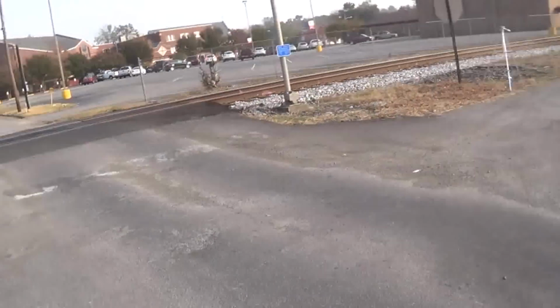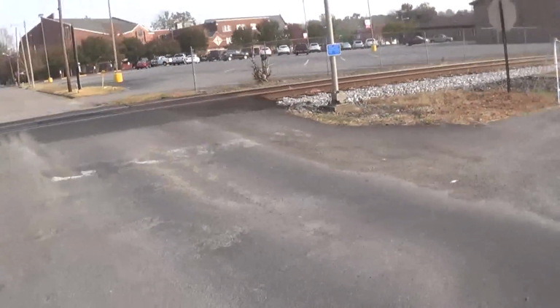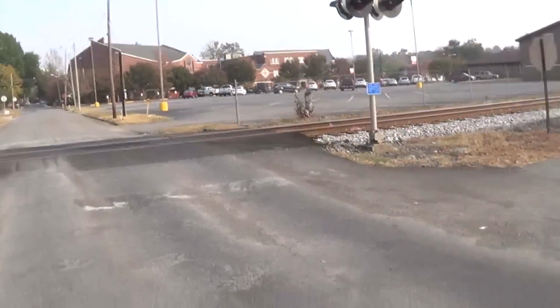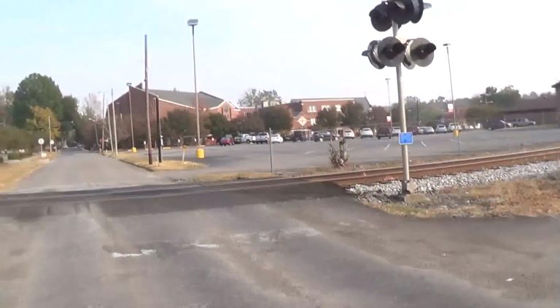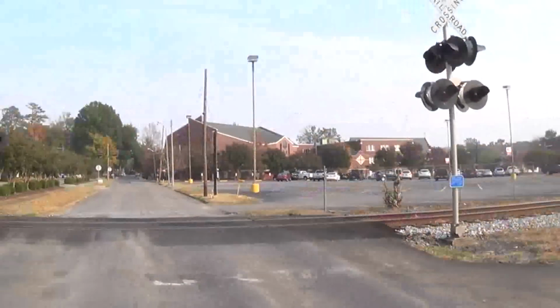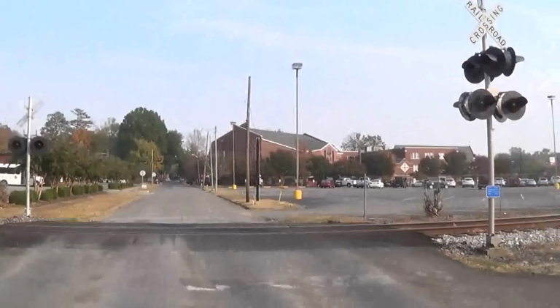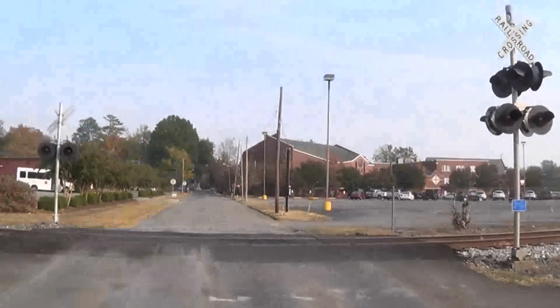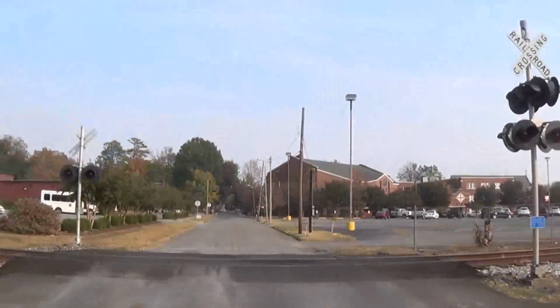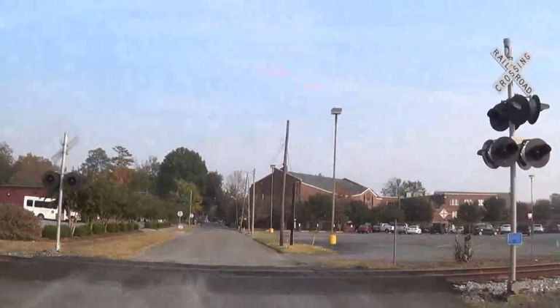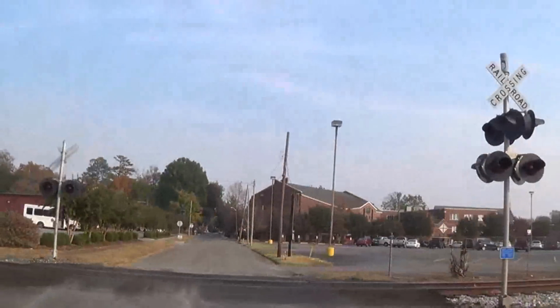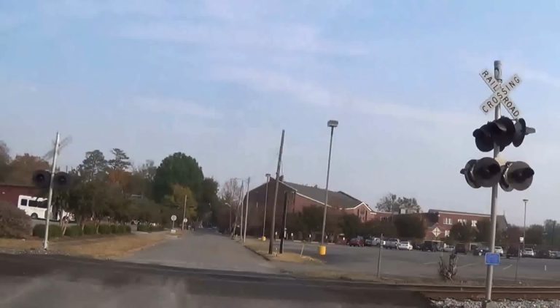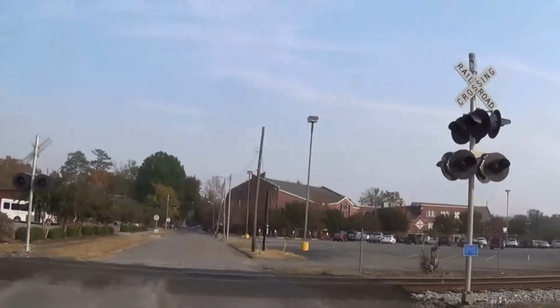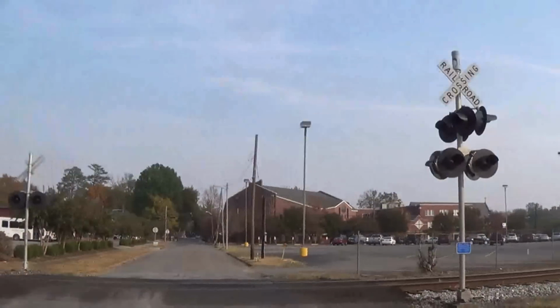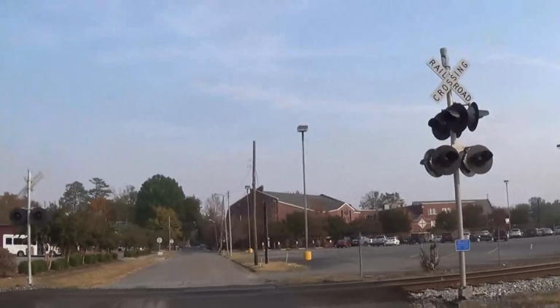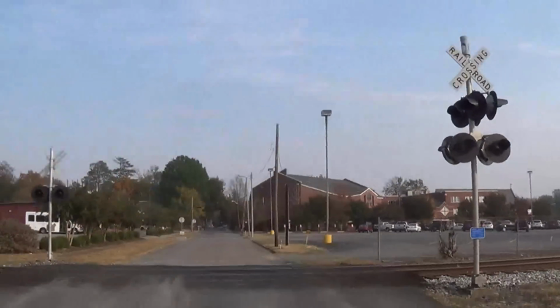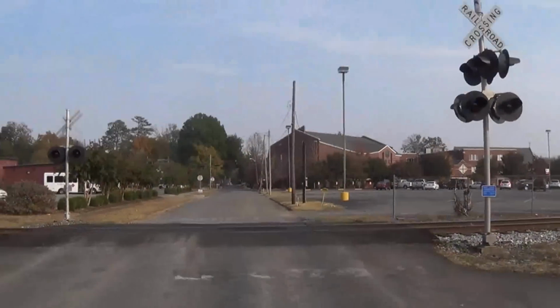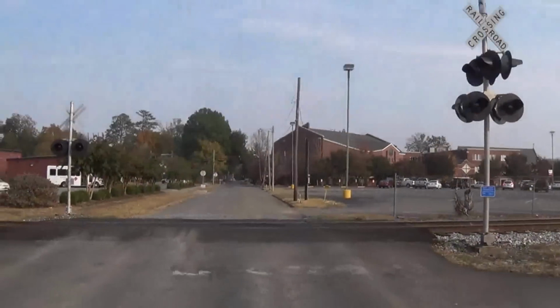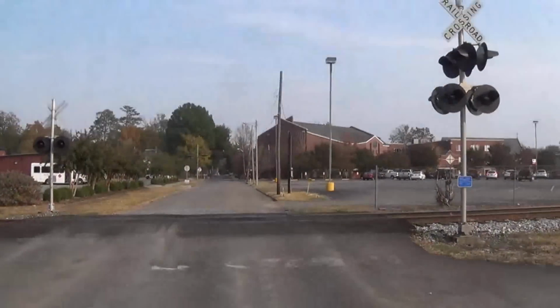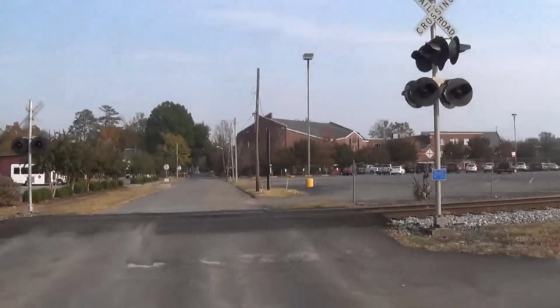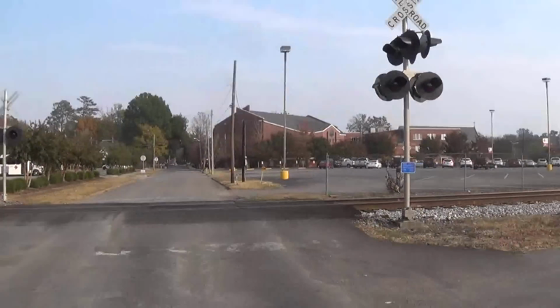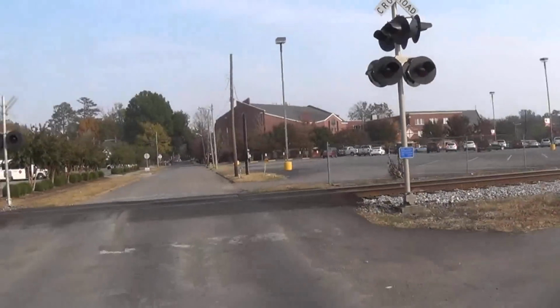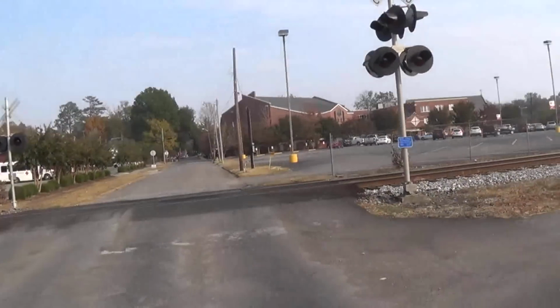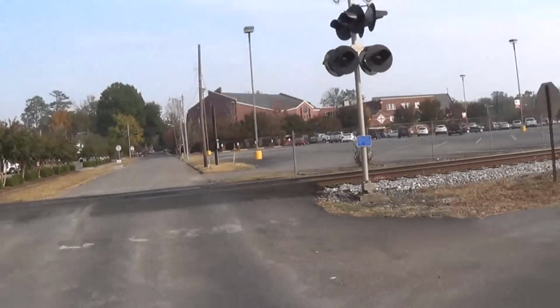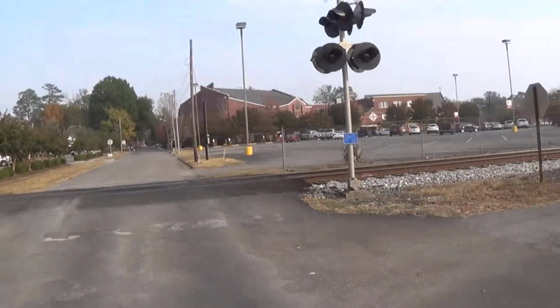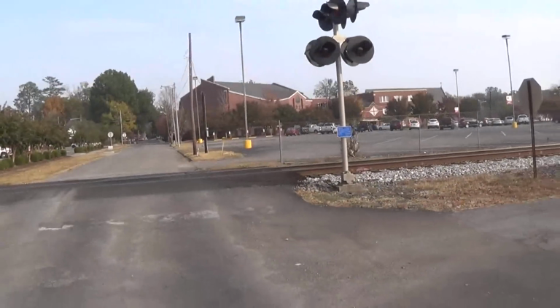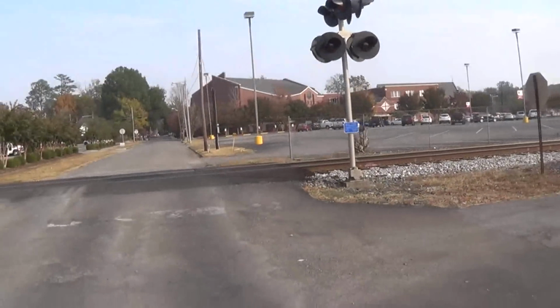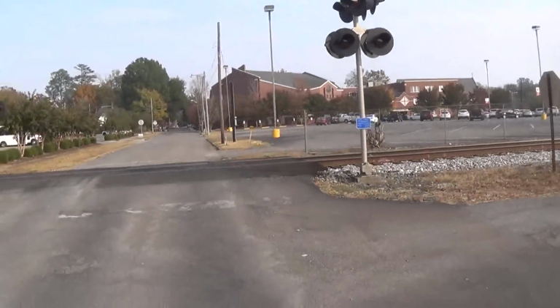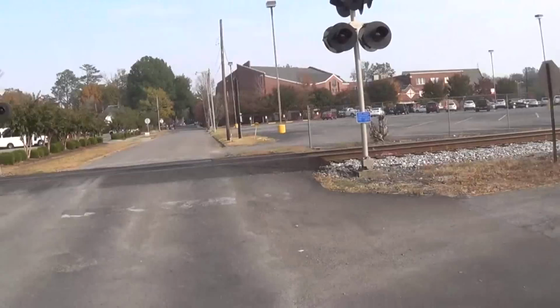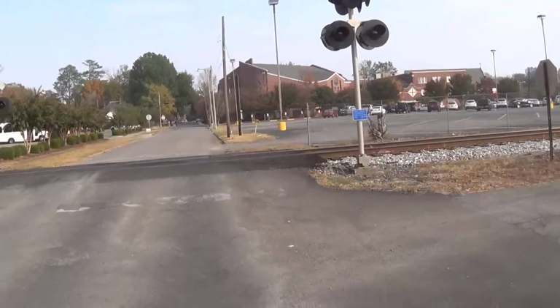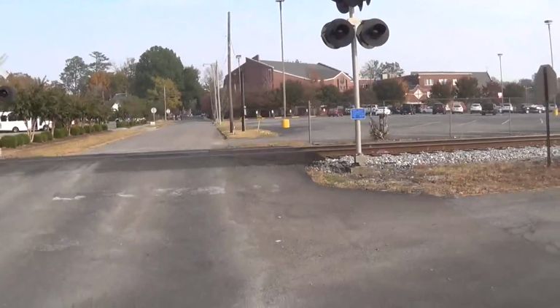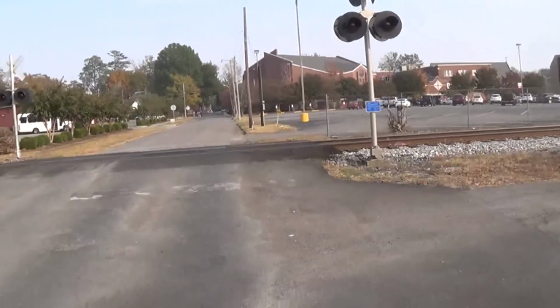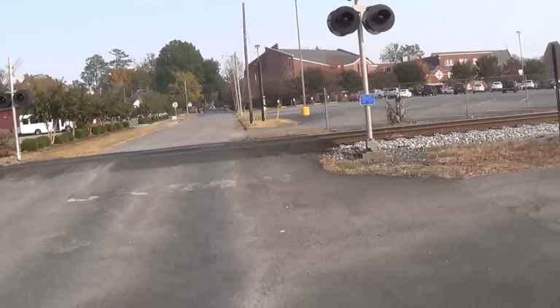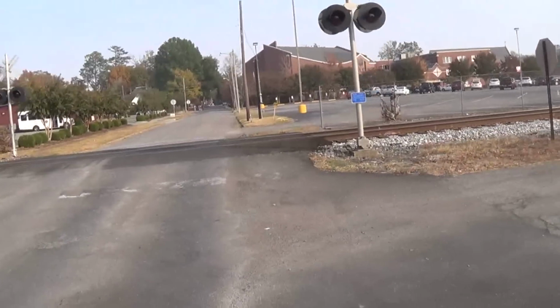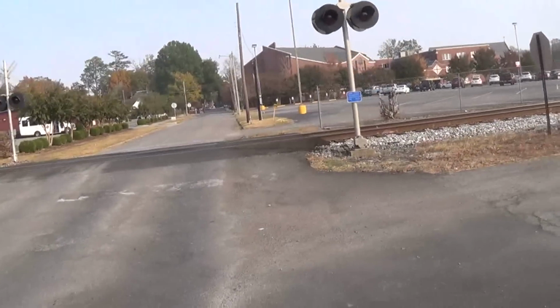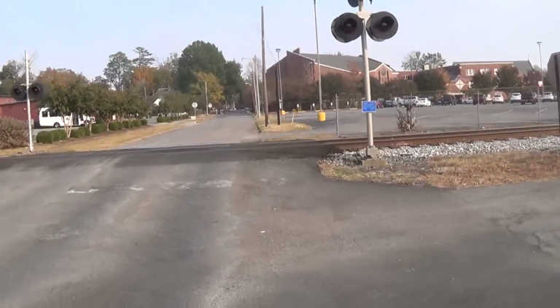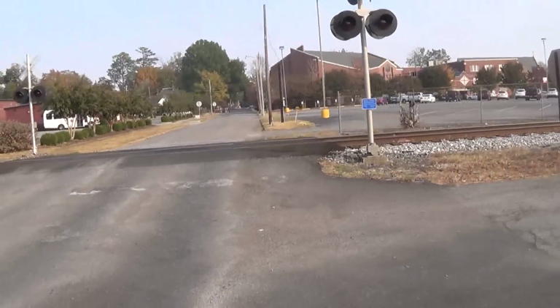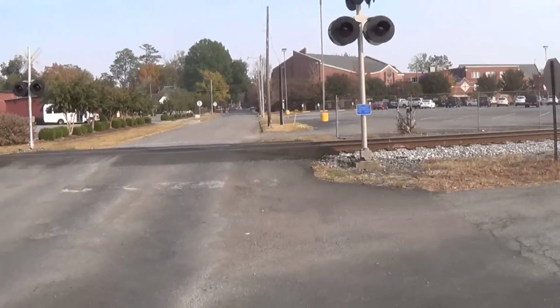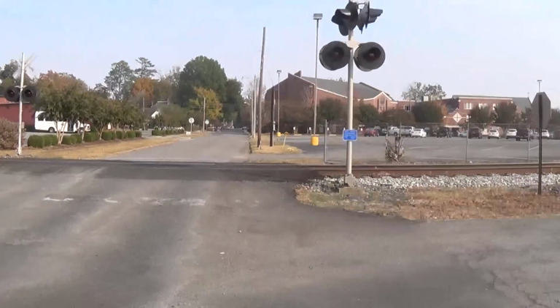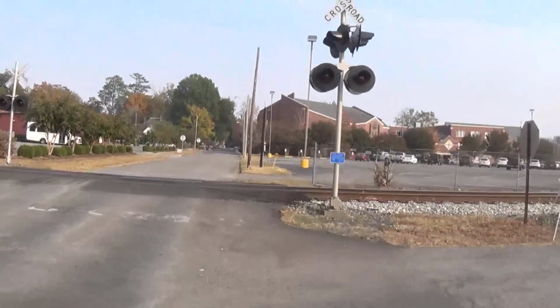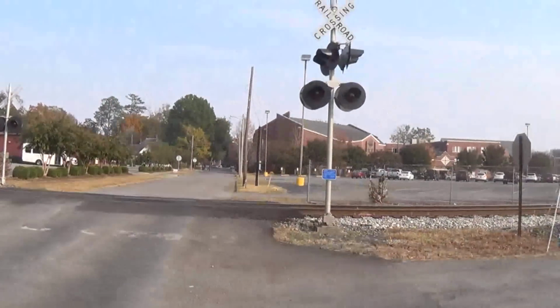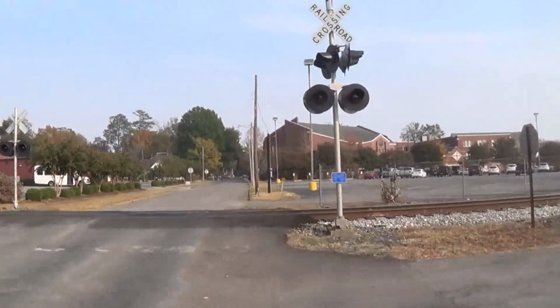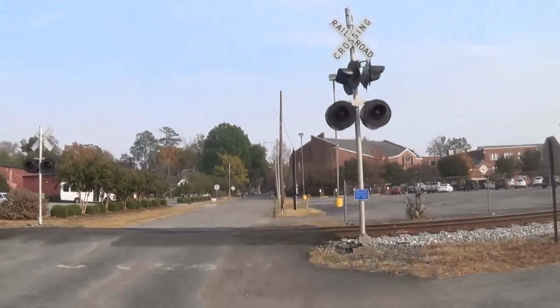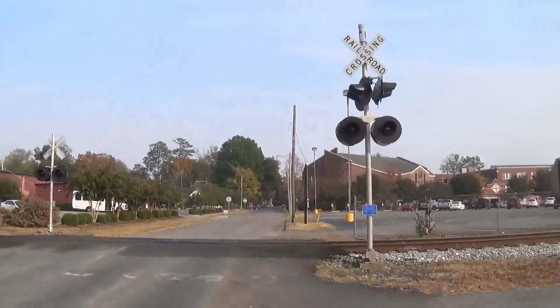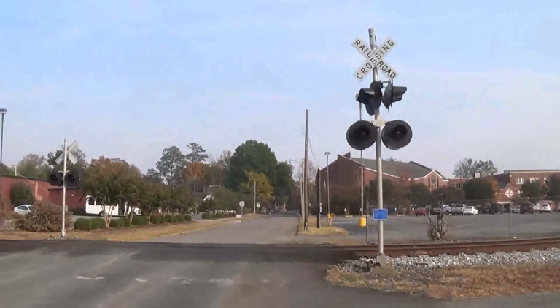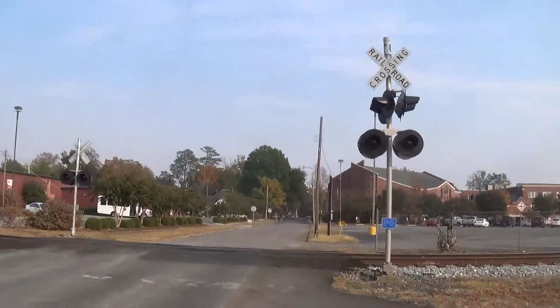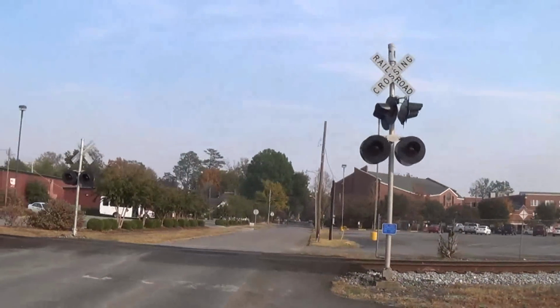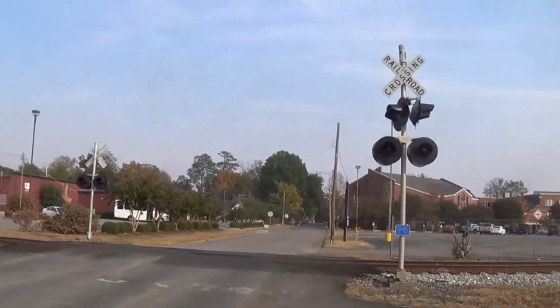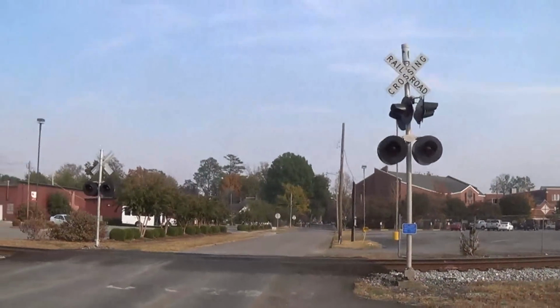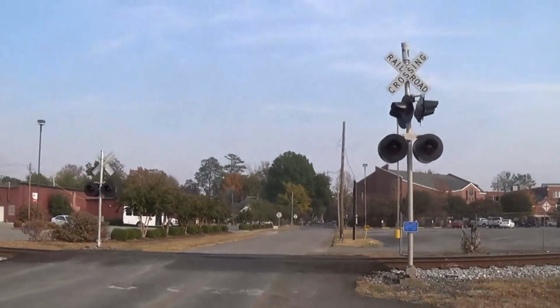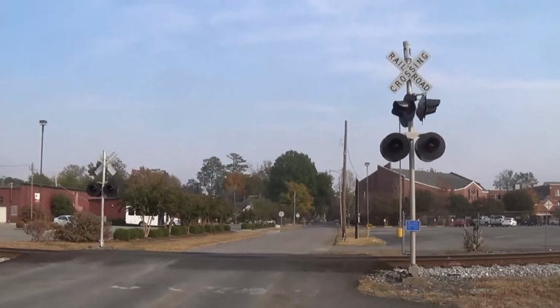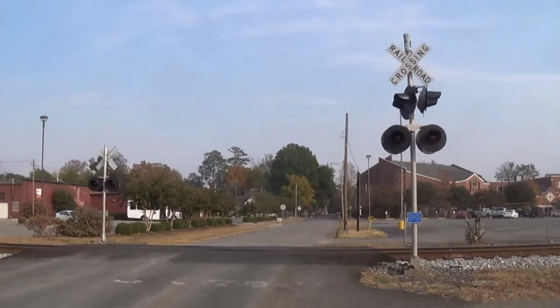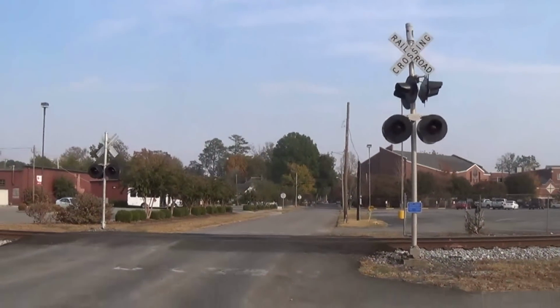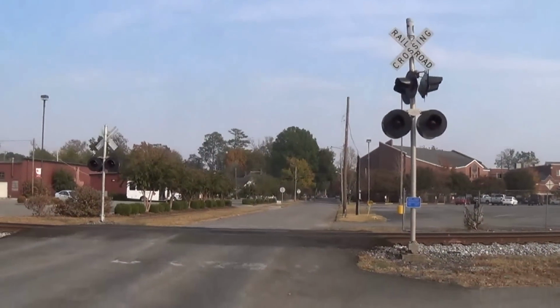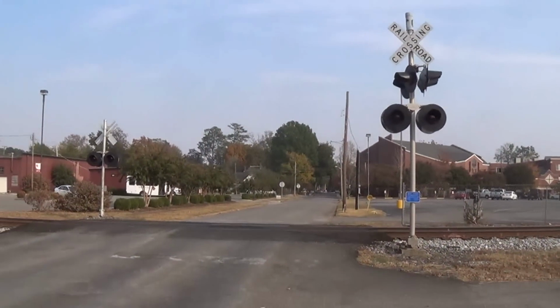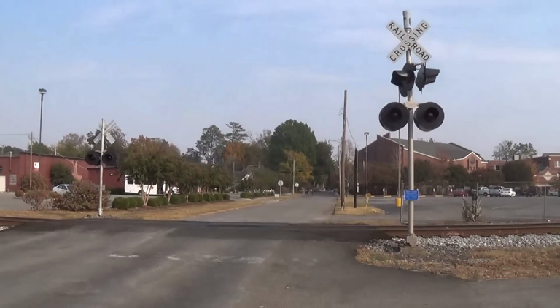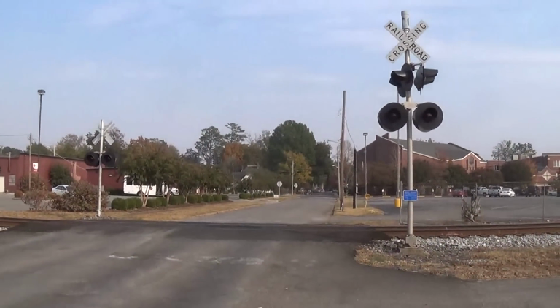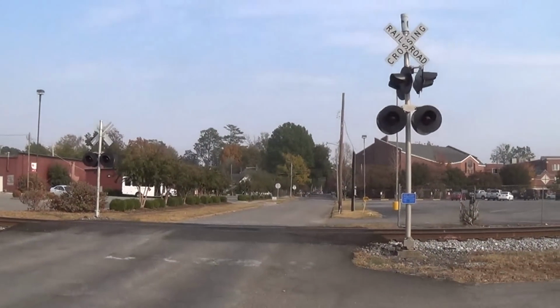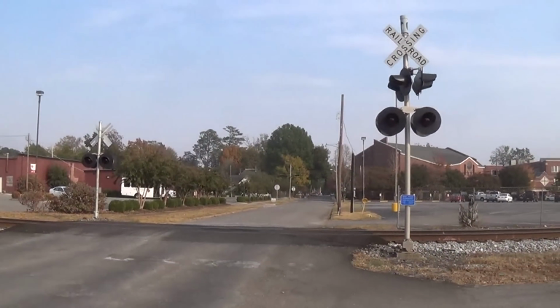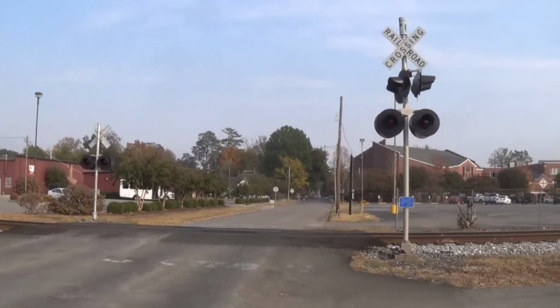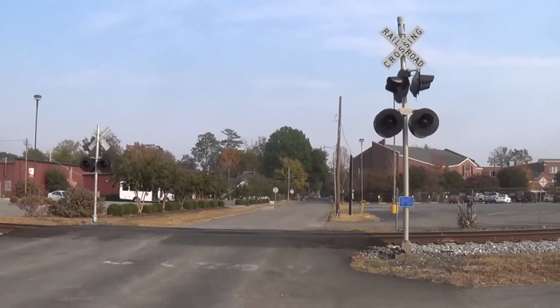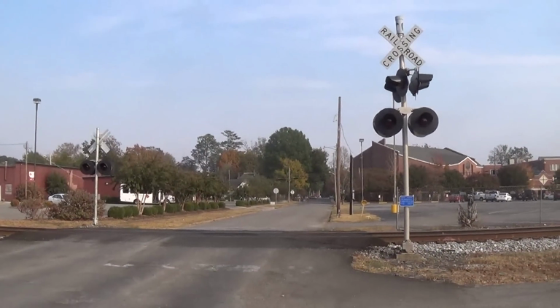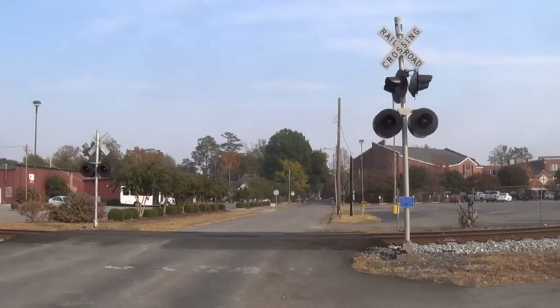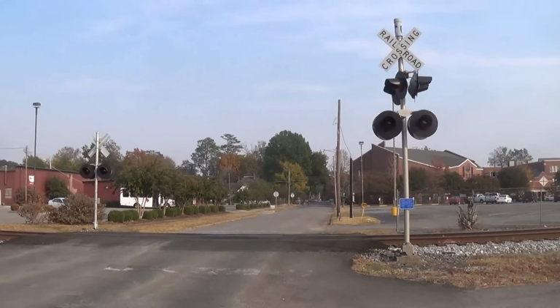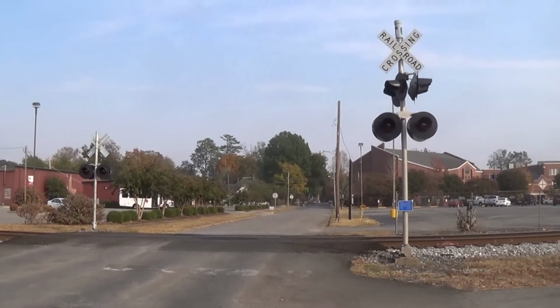And so yeah, this is the Bryan Street Railroad crossing in Athens, Alabama. Over and out.